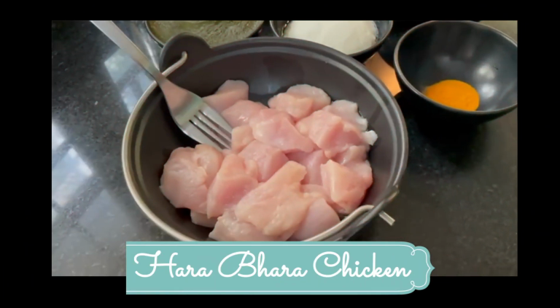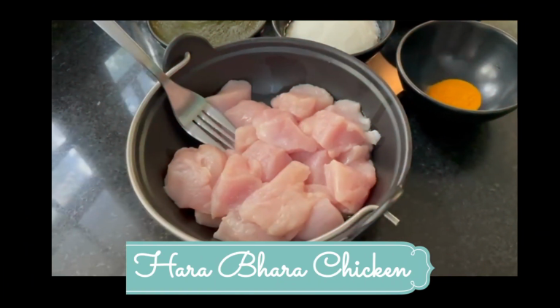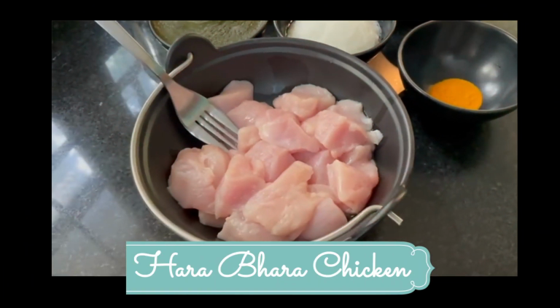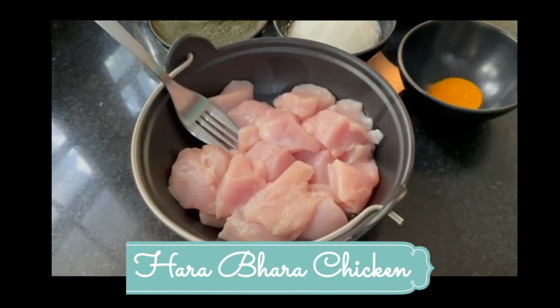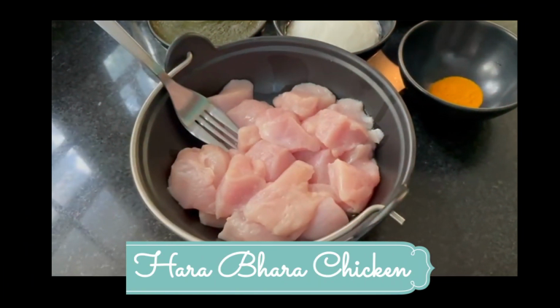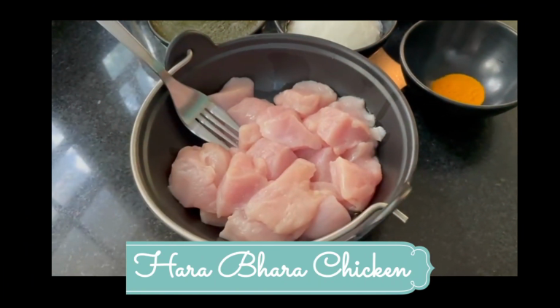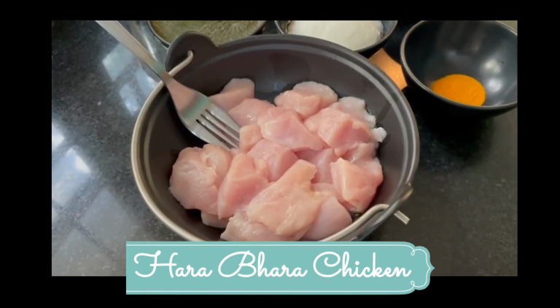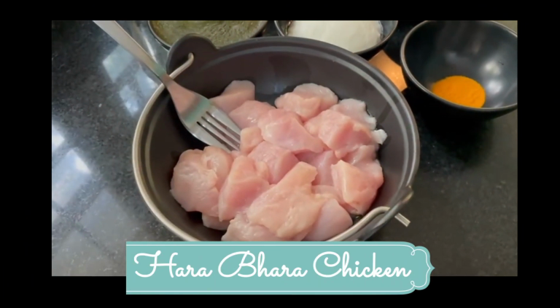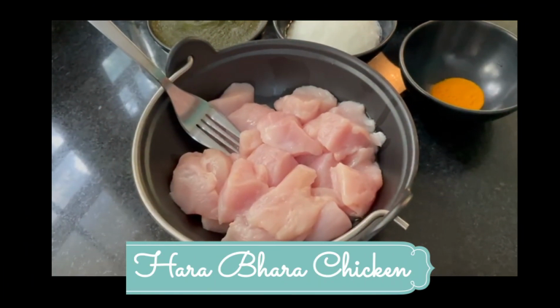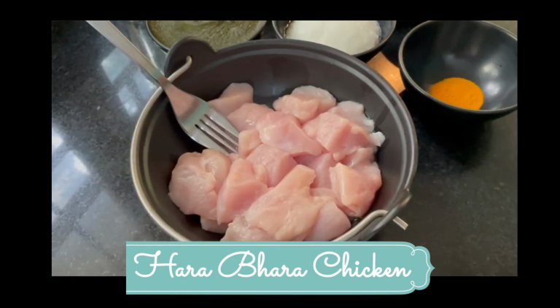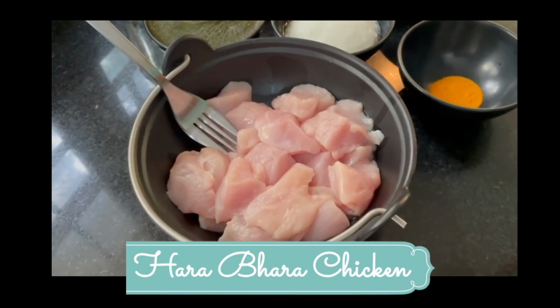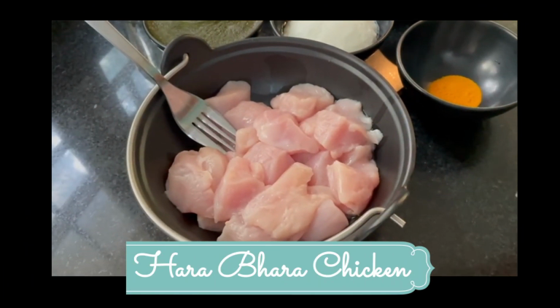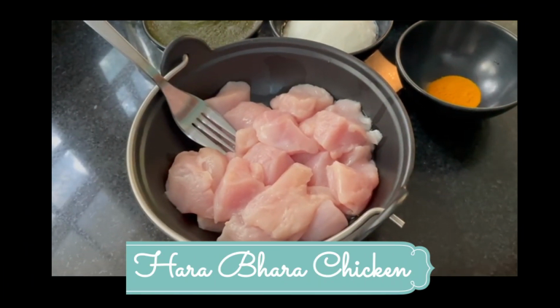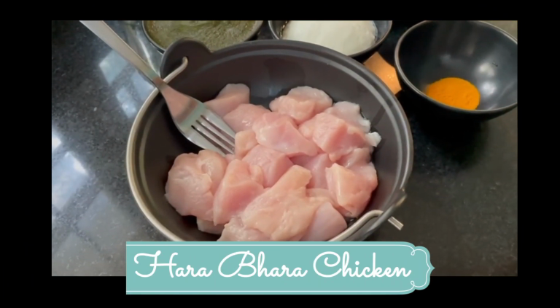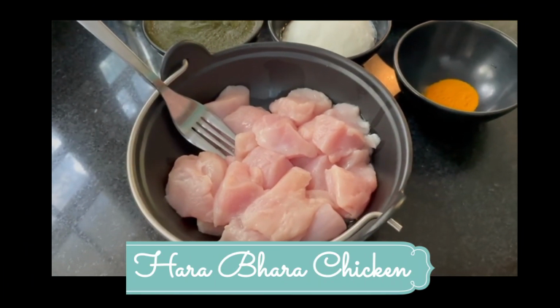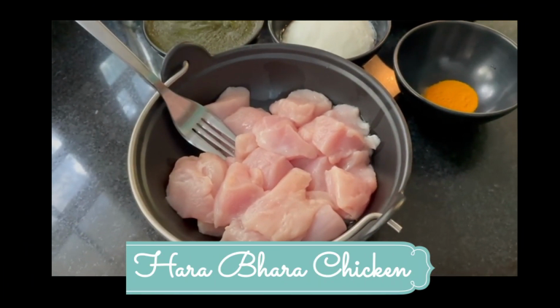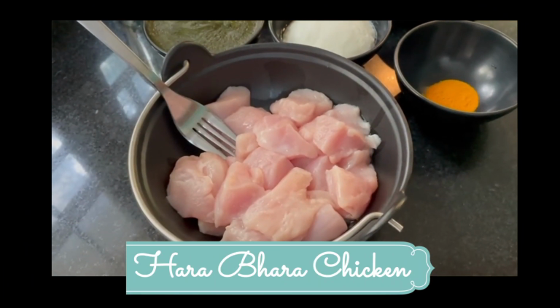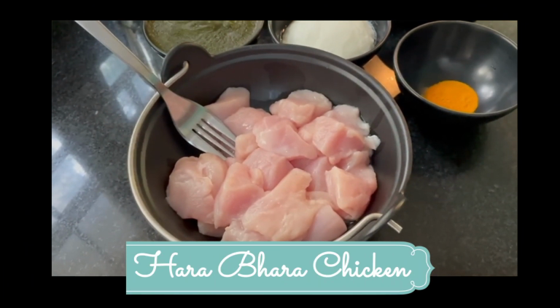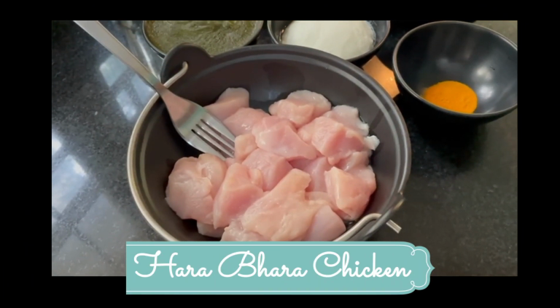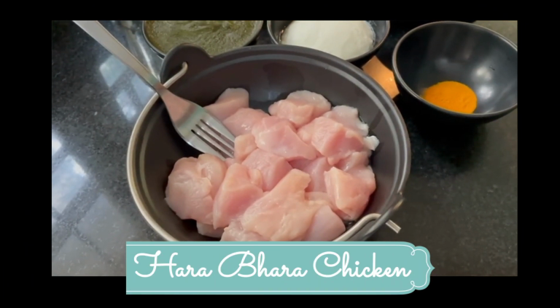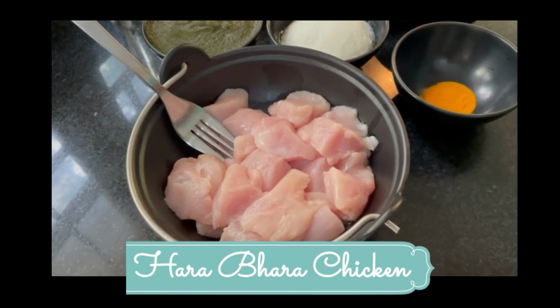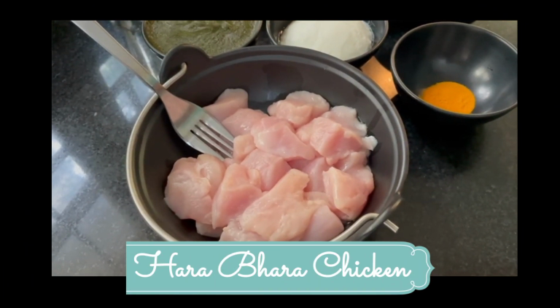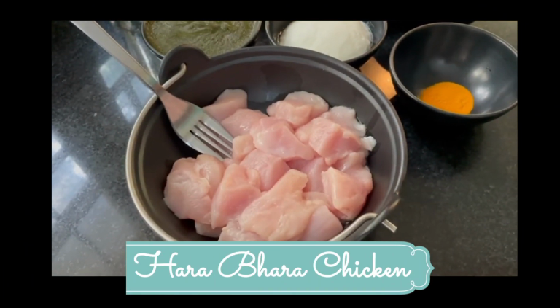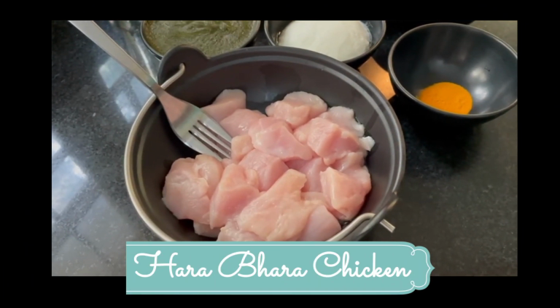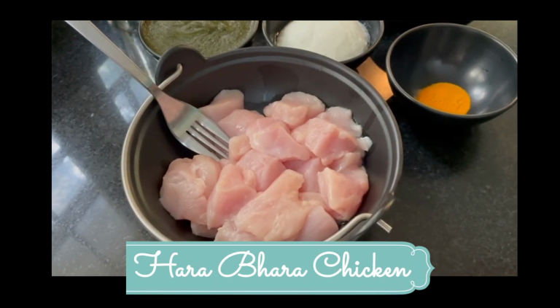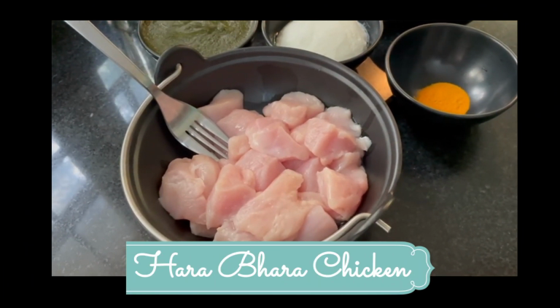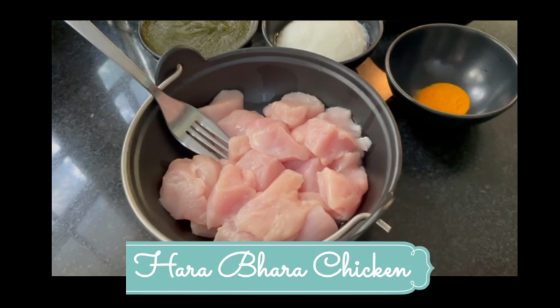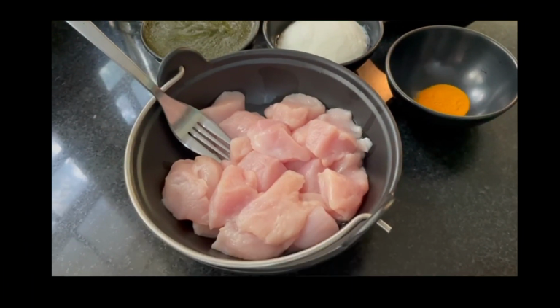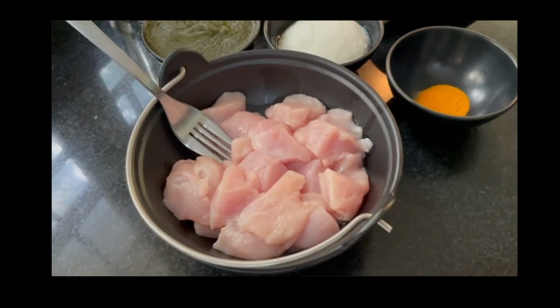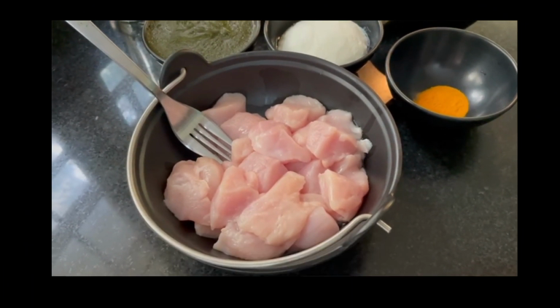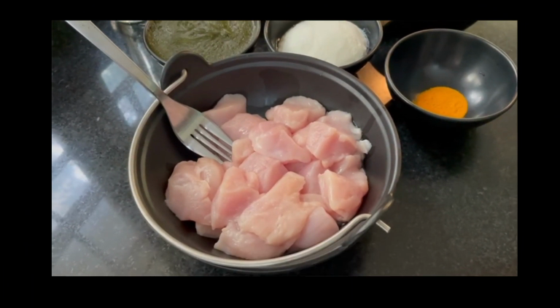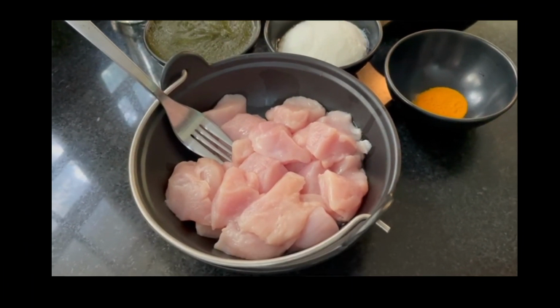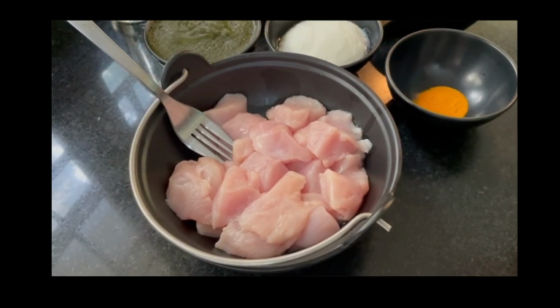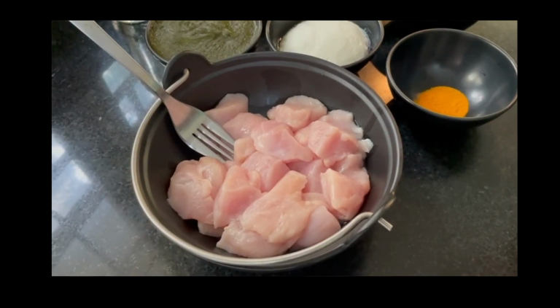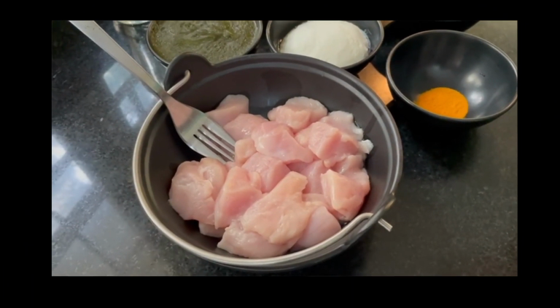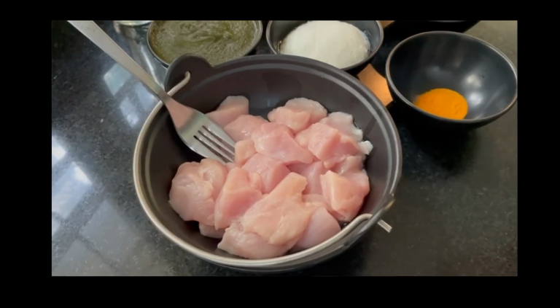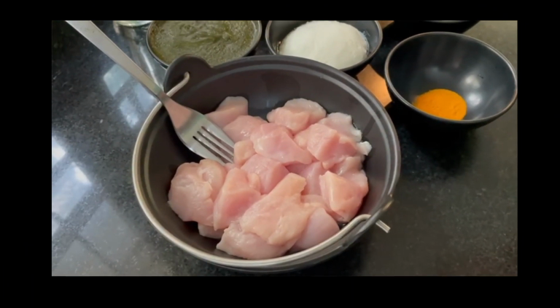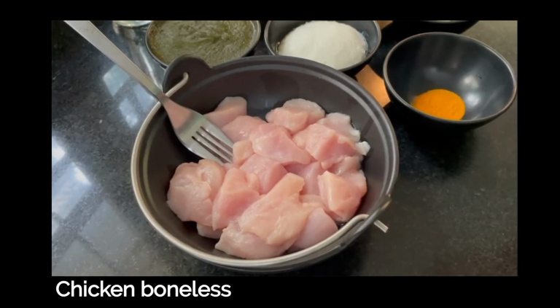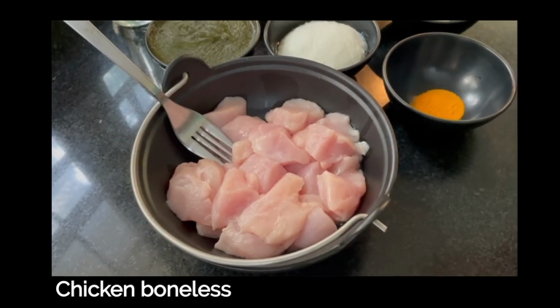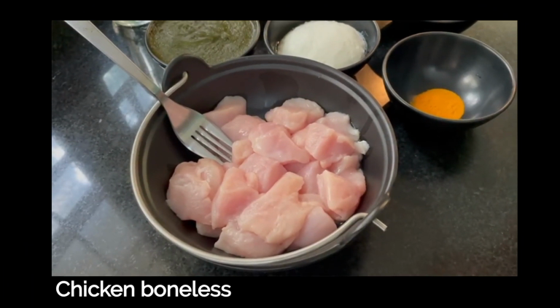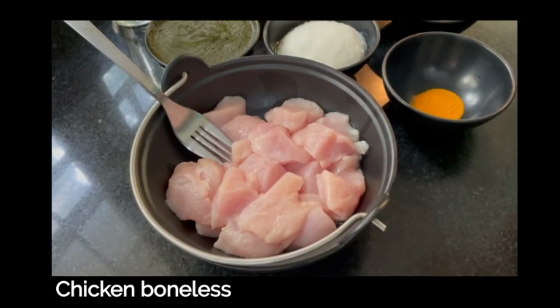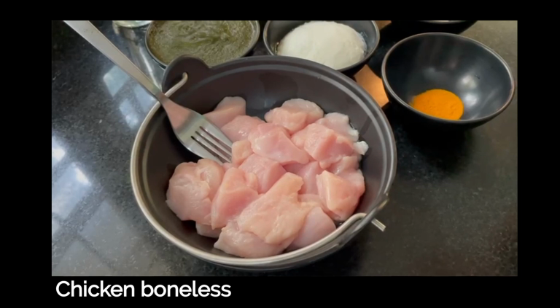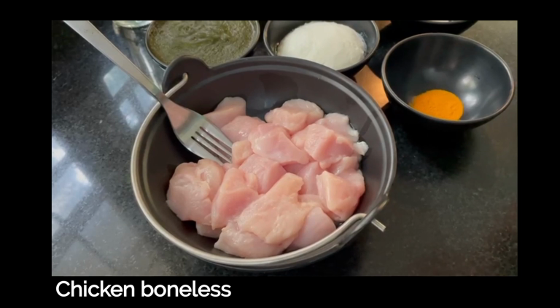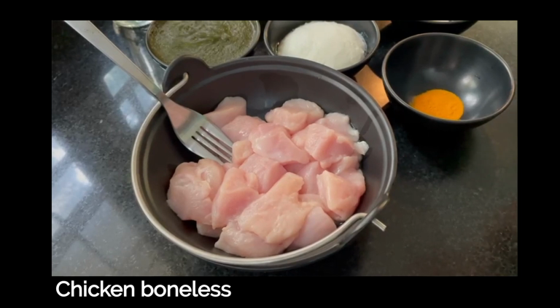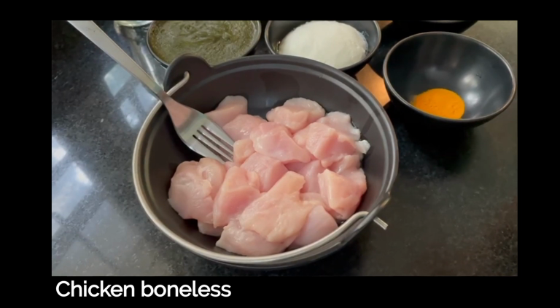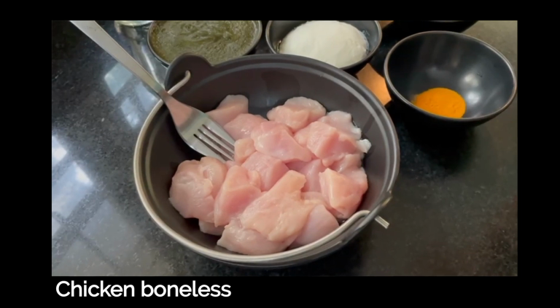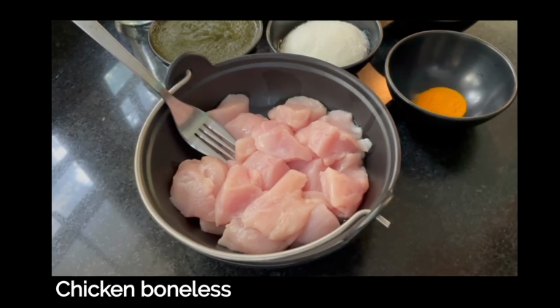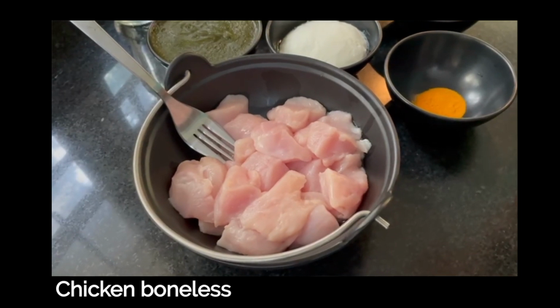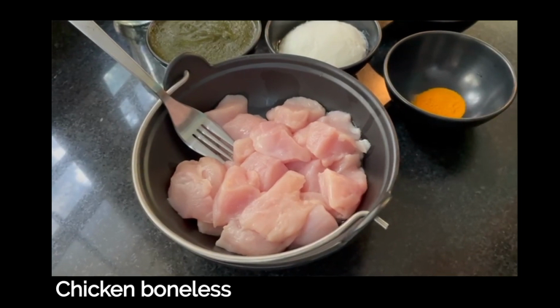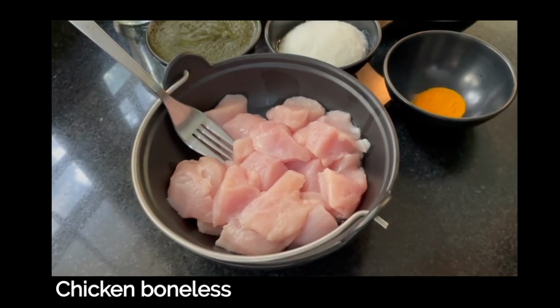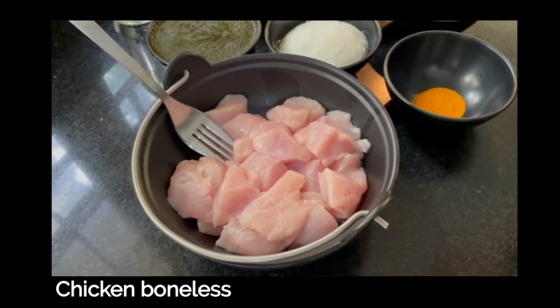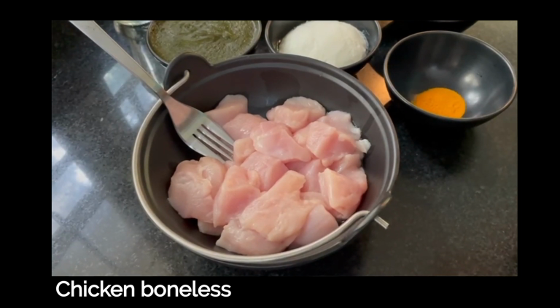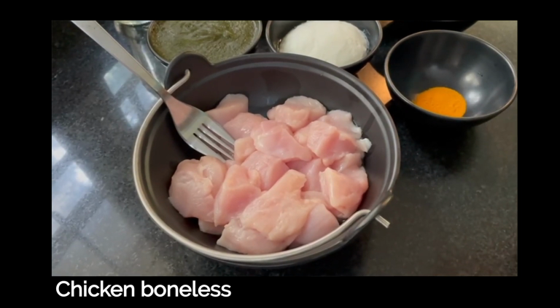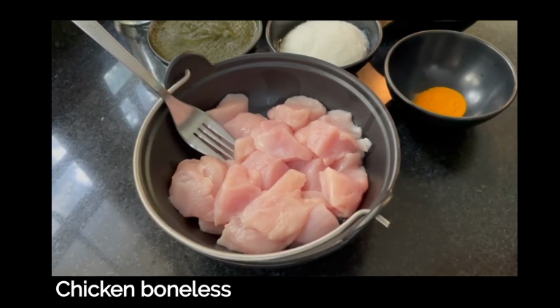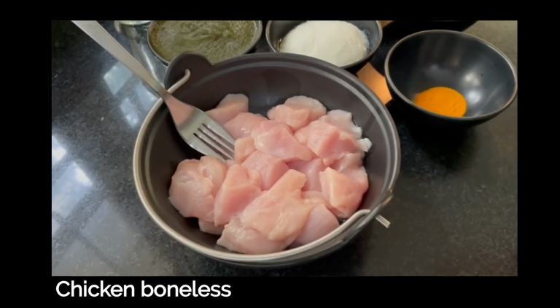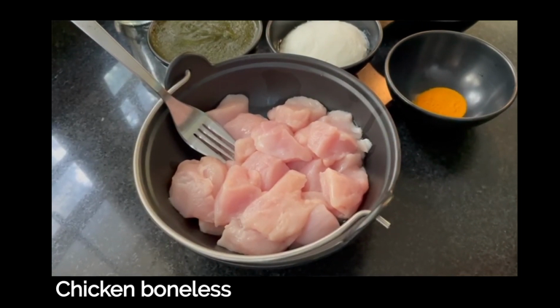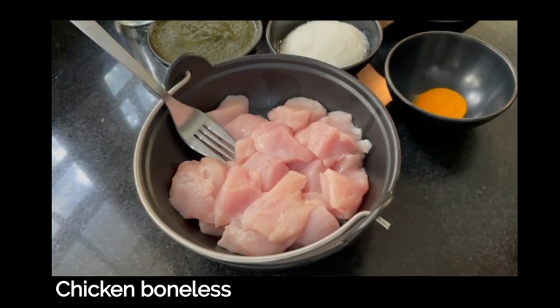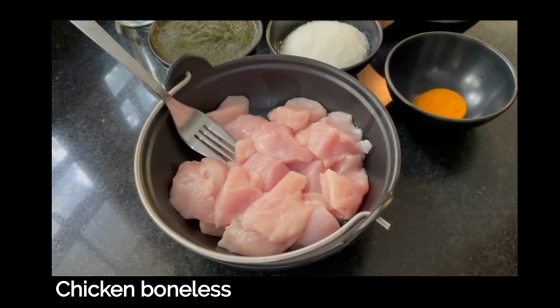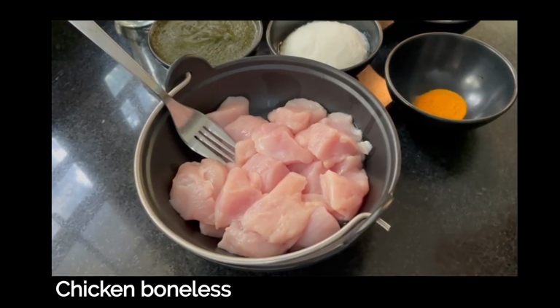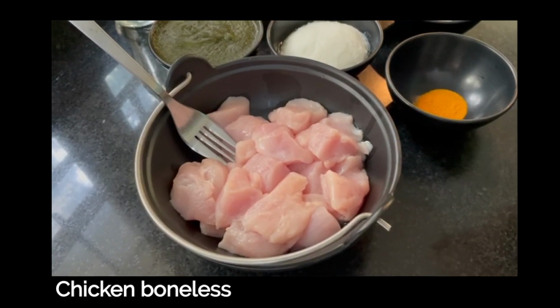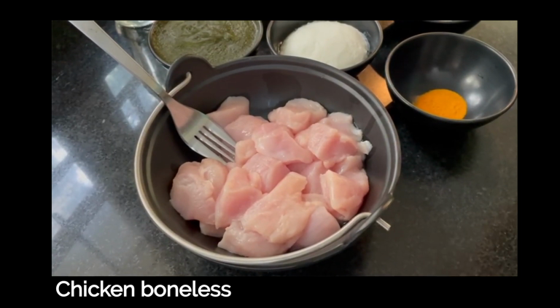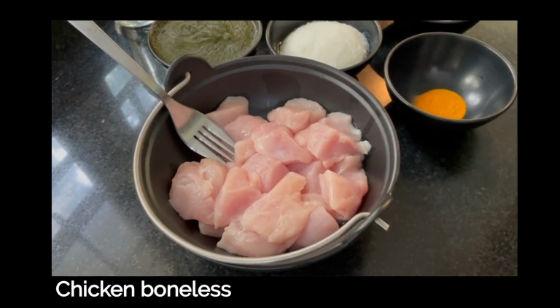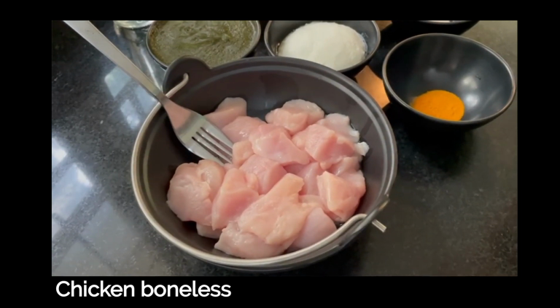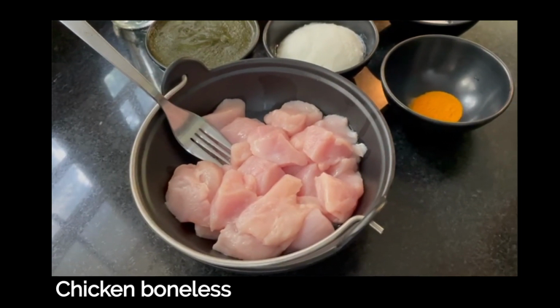I am going to make boneless chicken, and I am going to cut it in cubes.